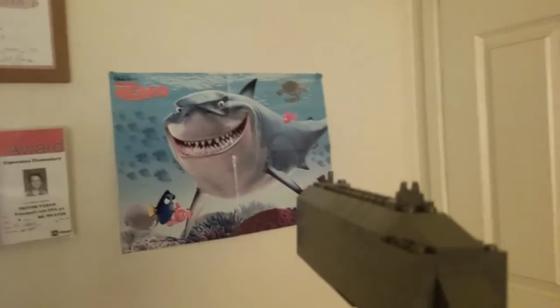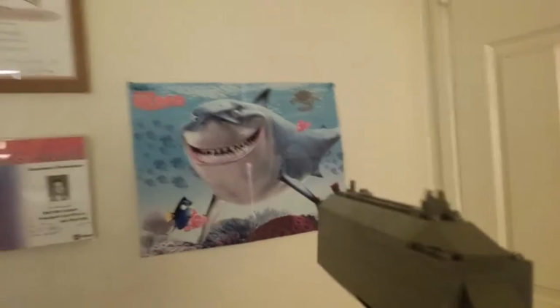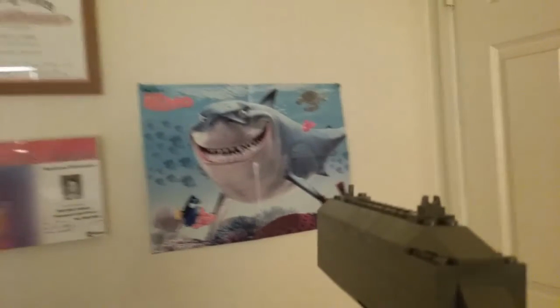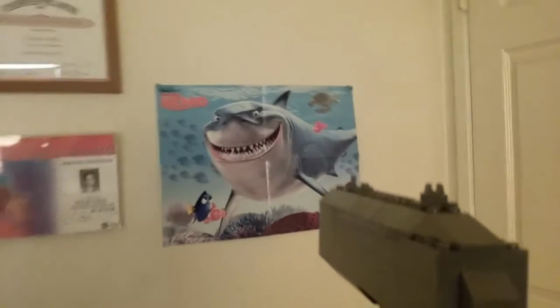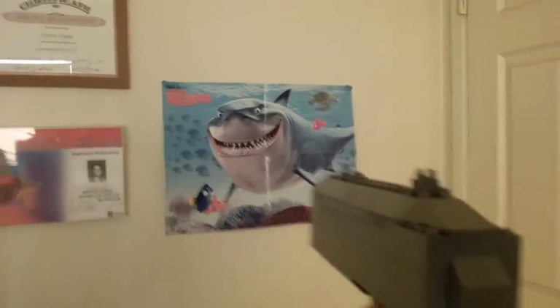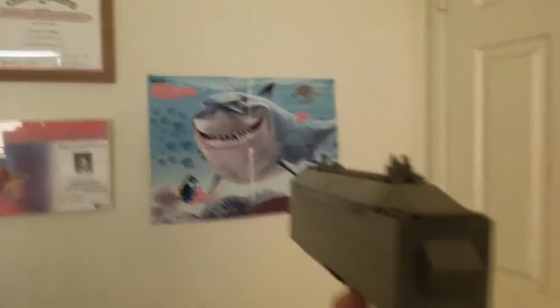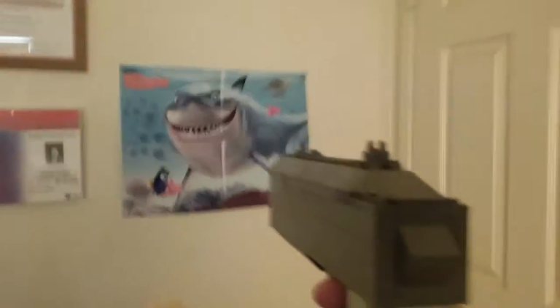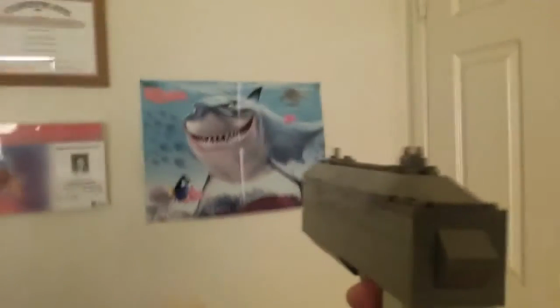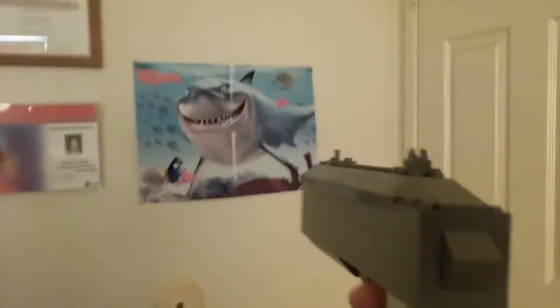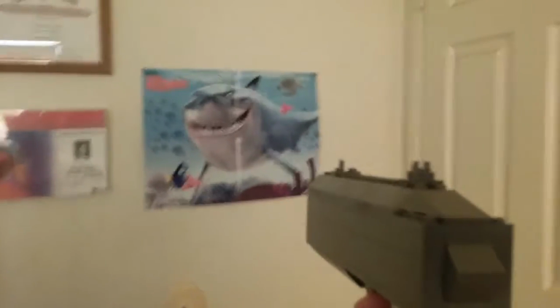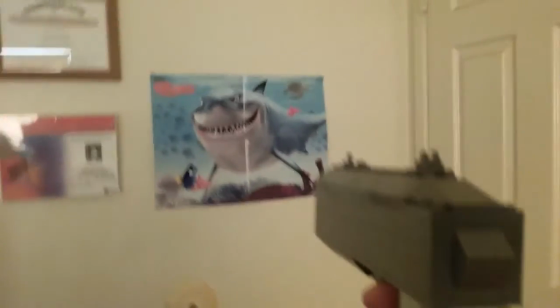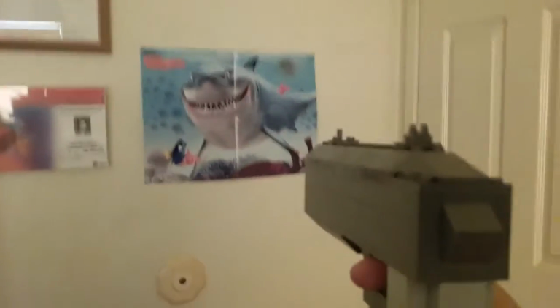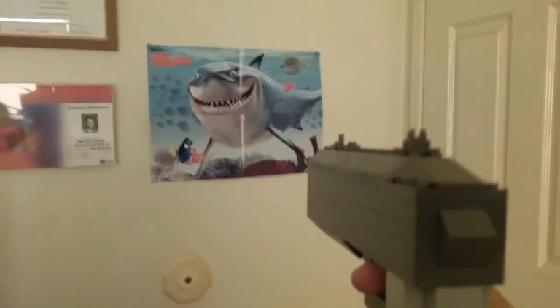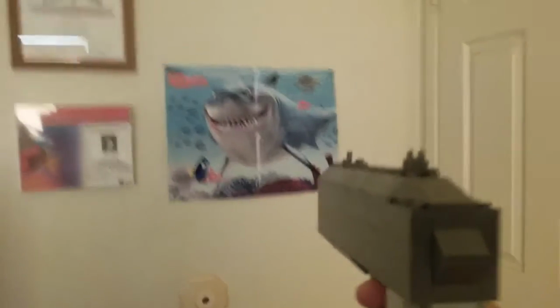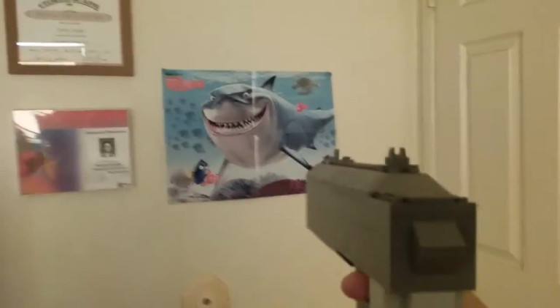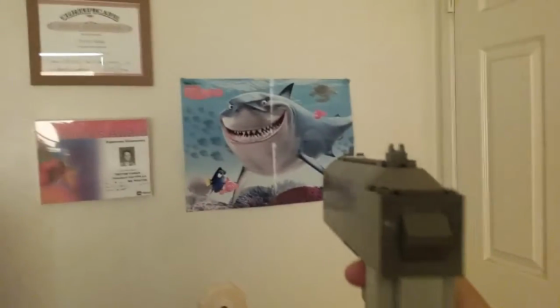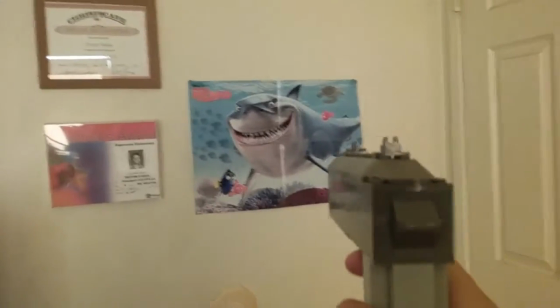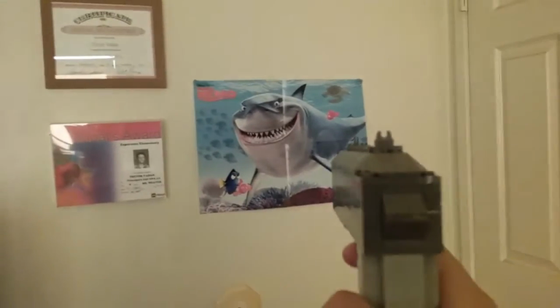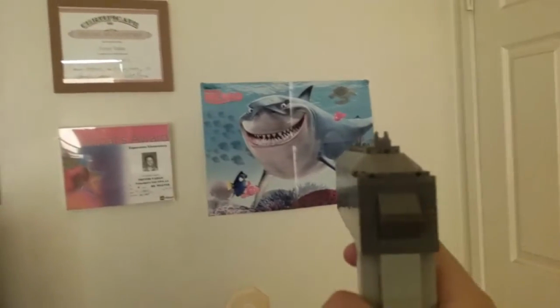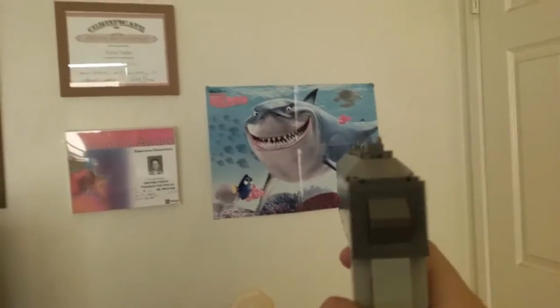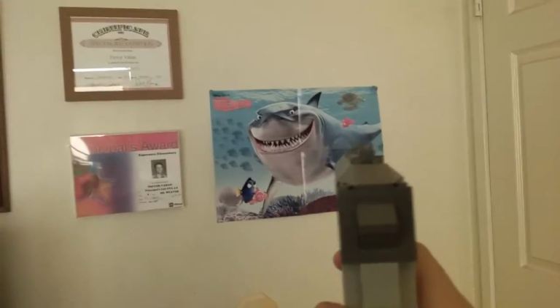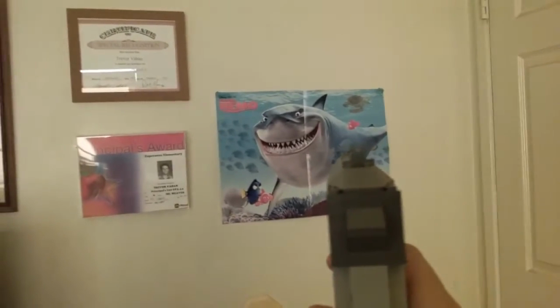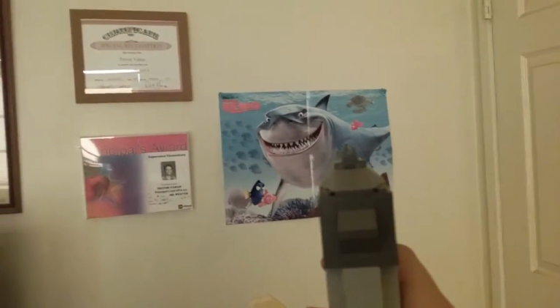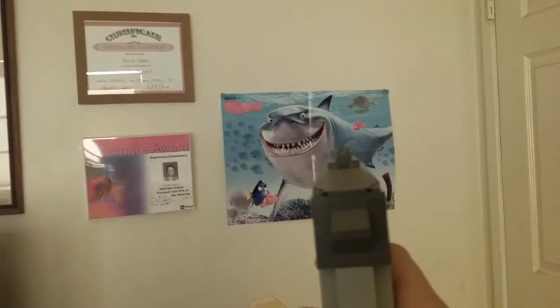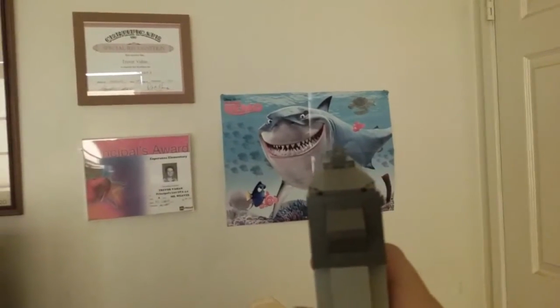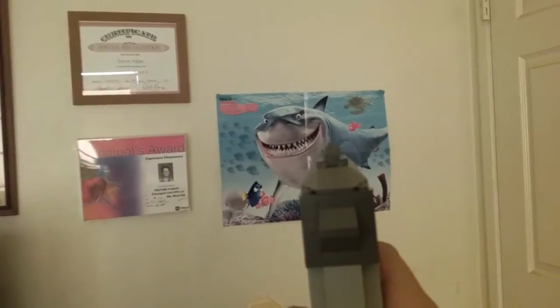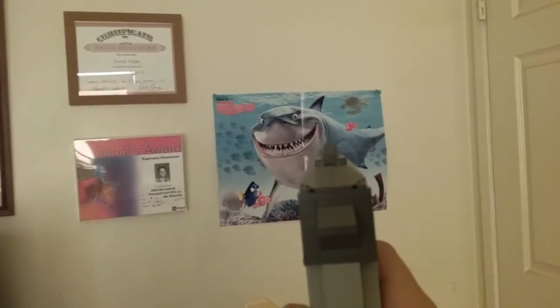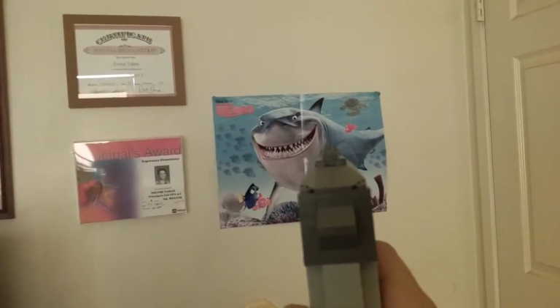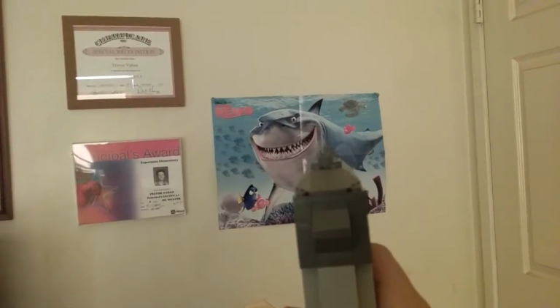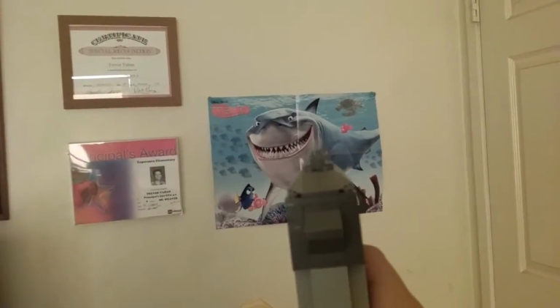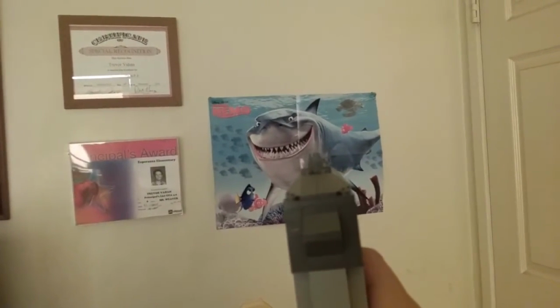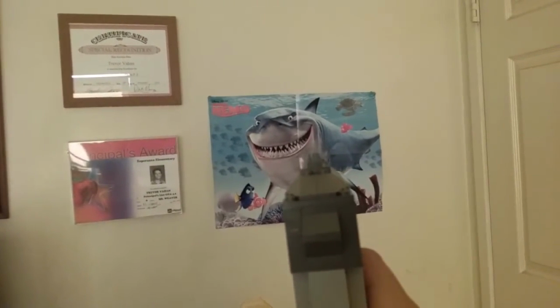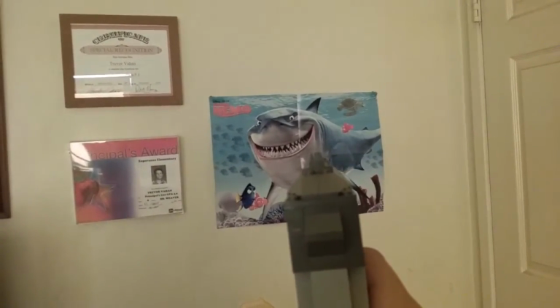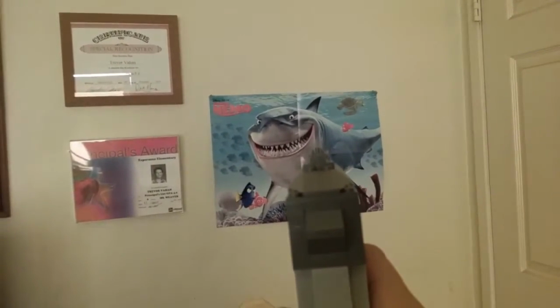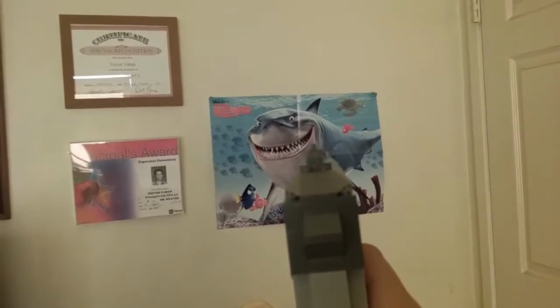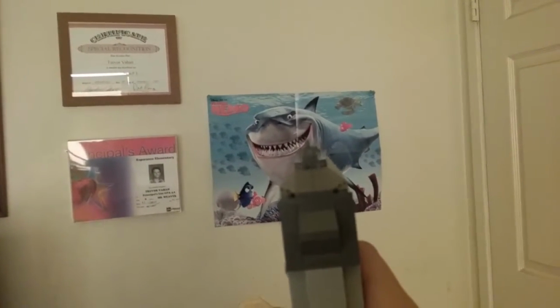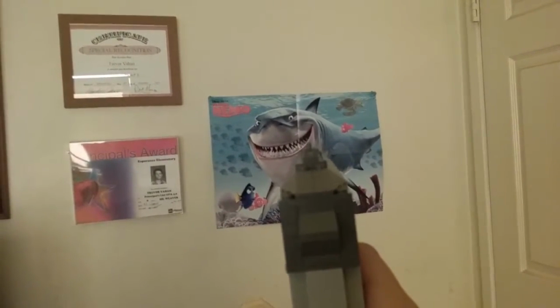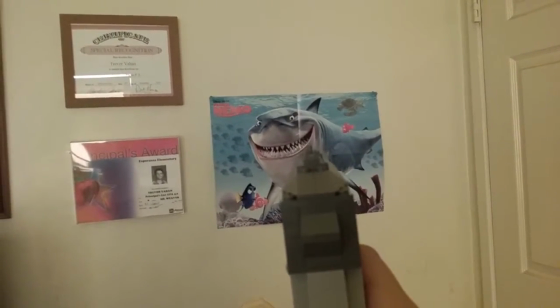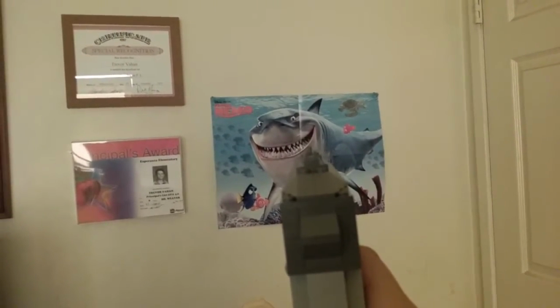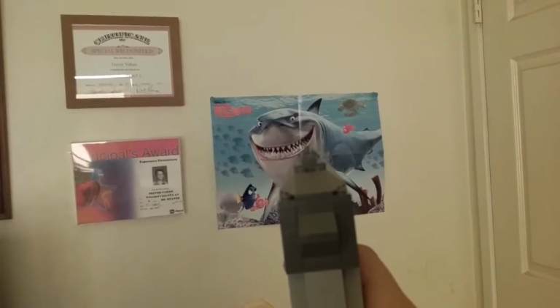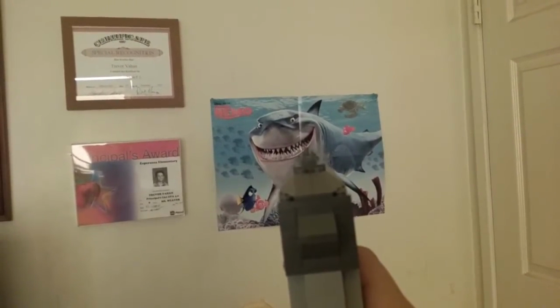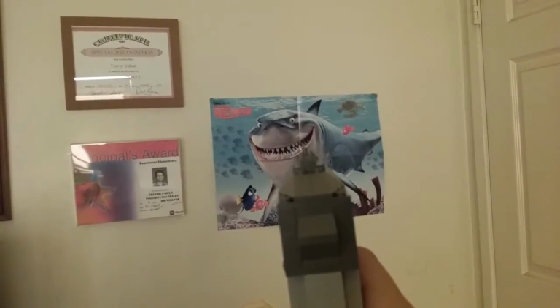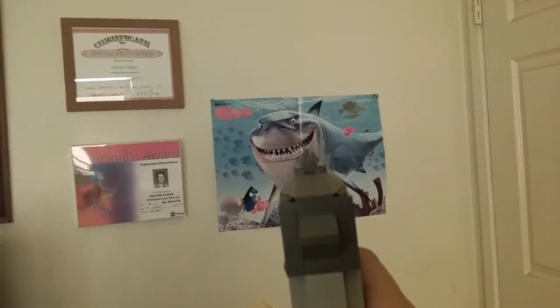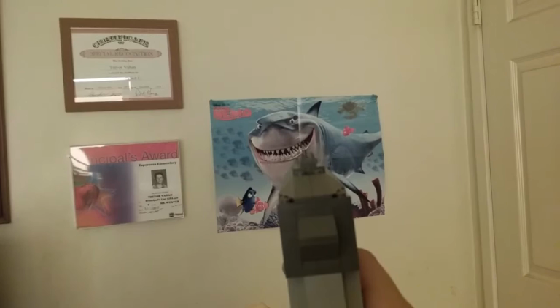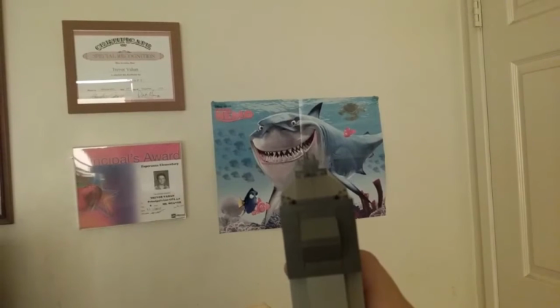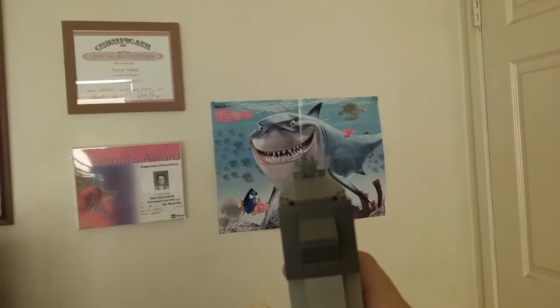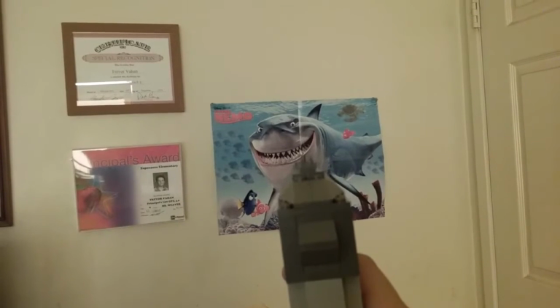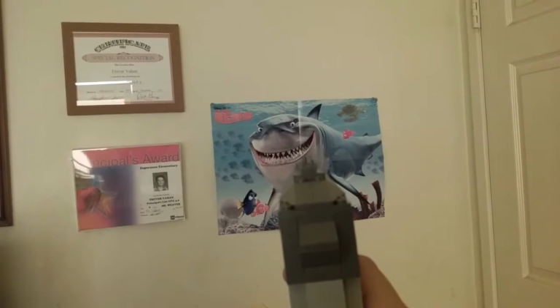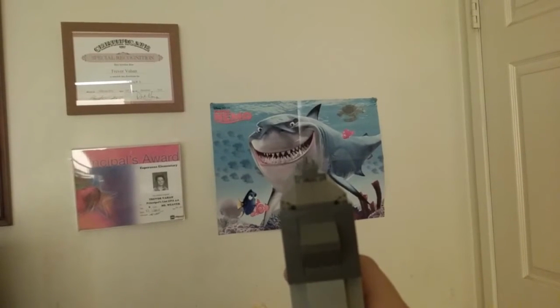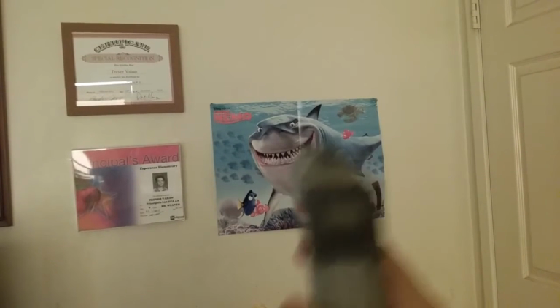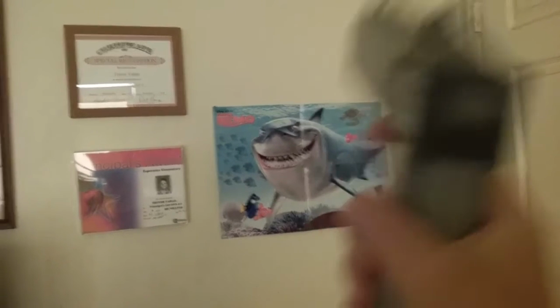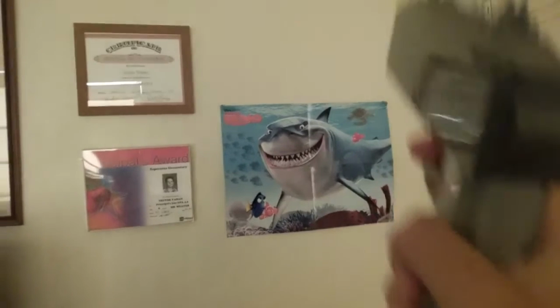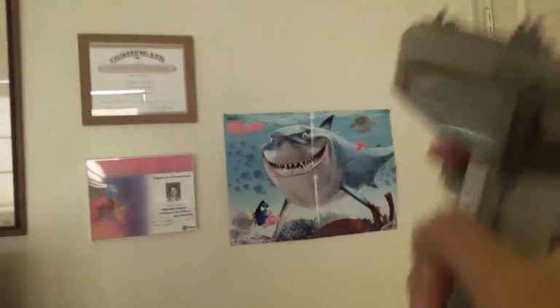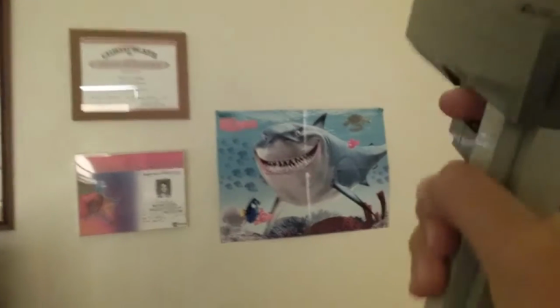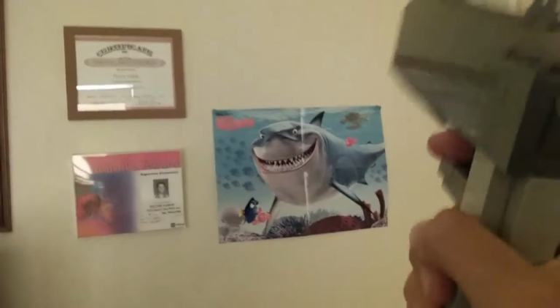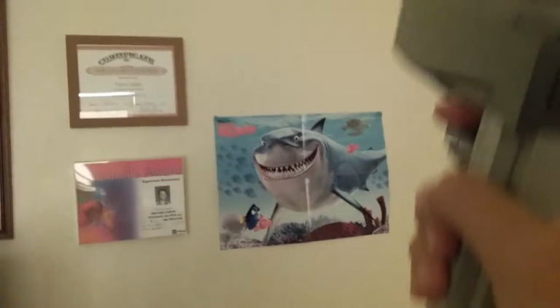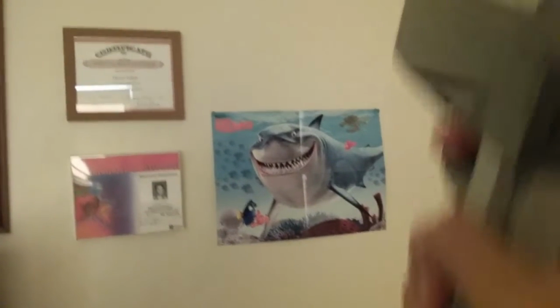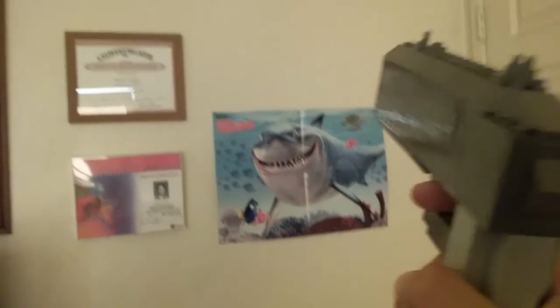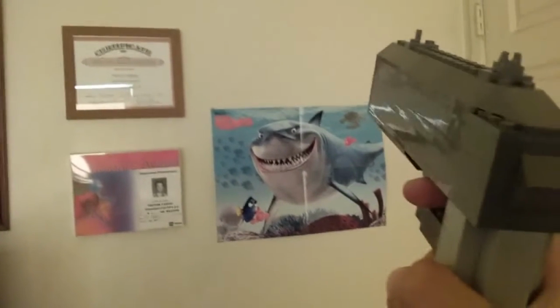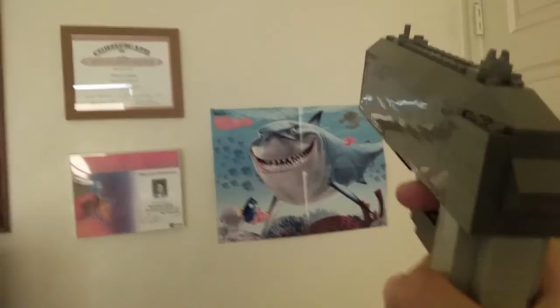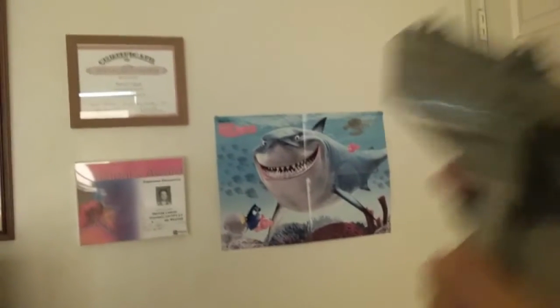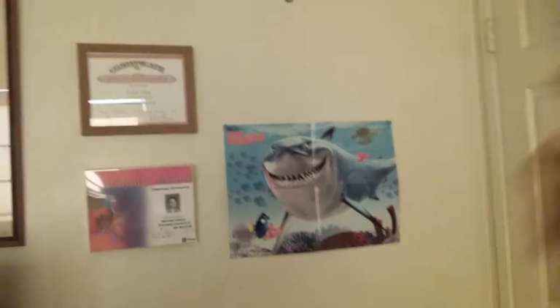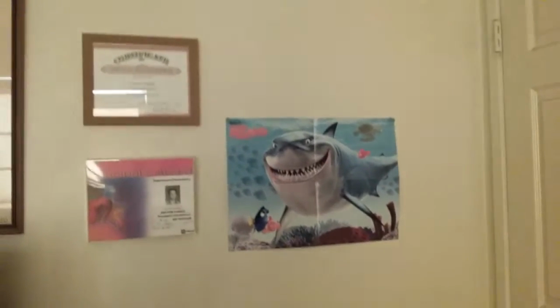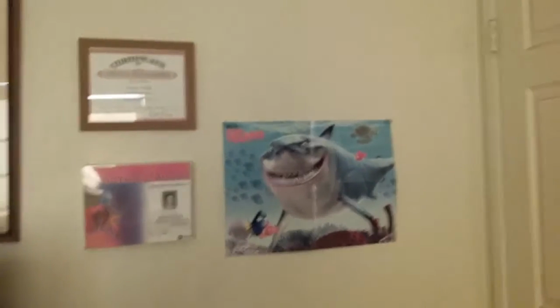Oh no, it's a shark! Straight shot. Yay!